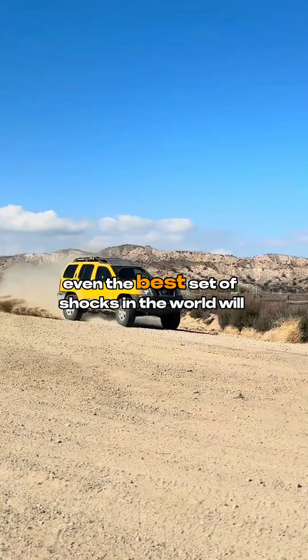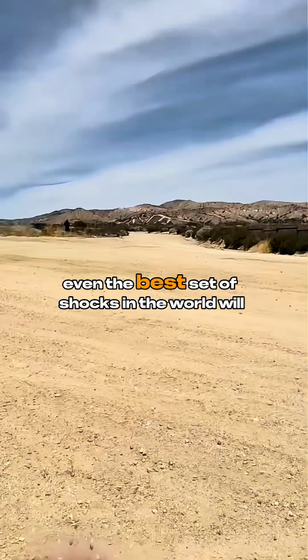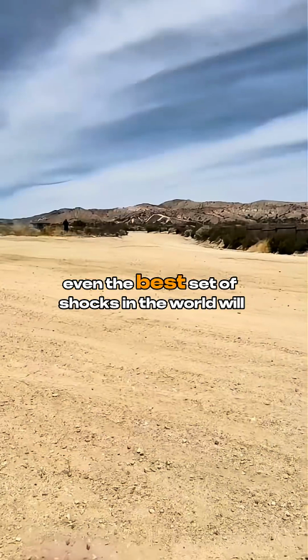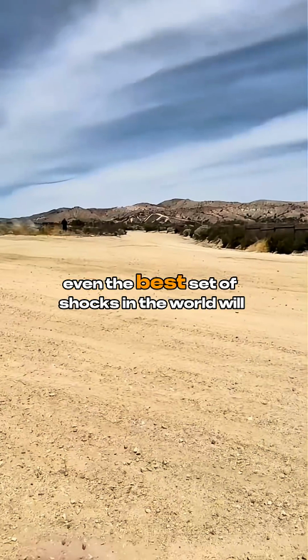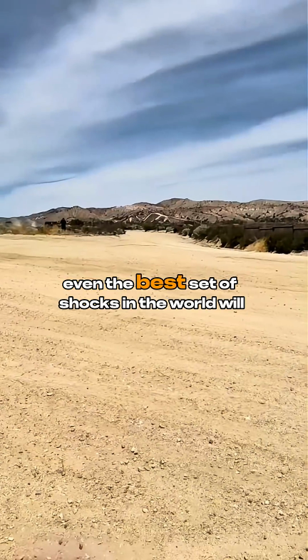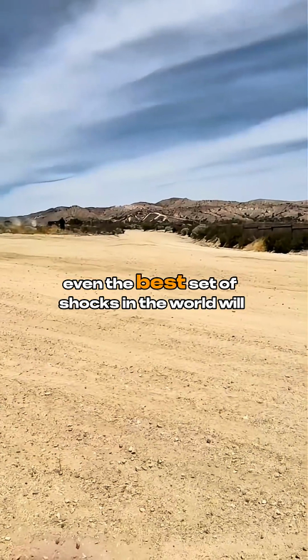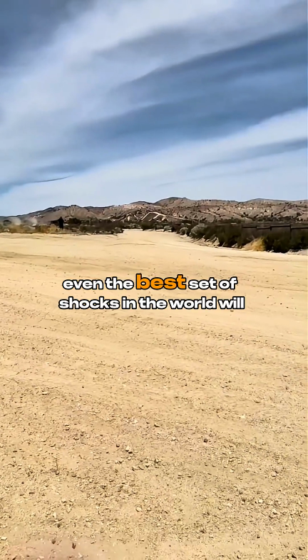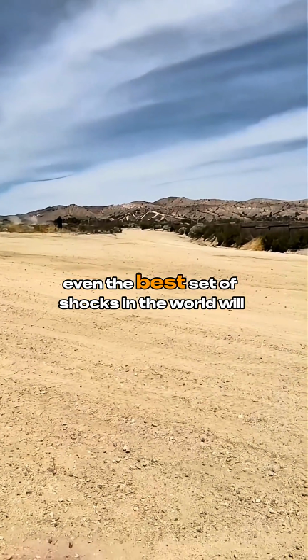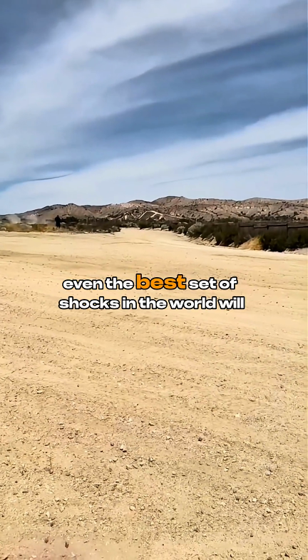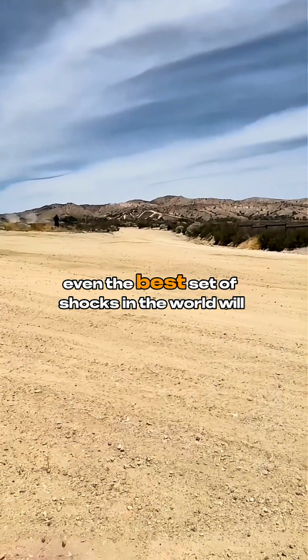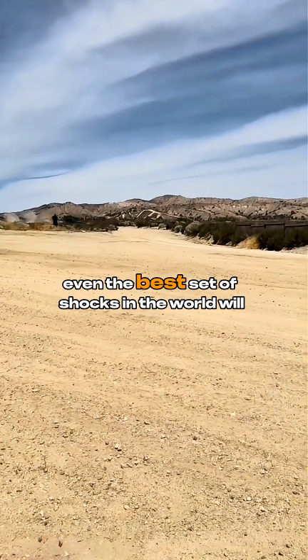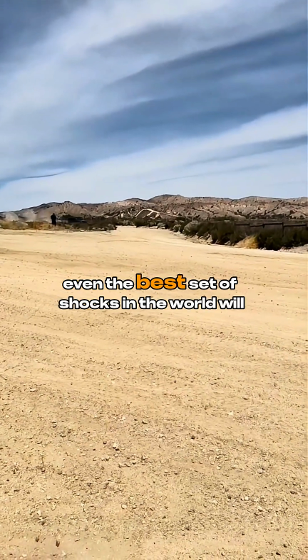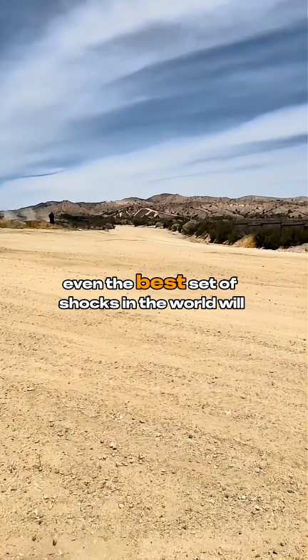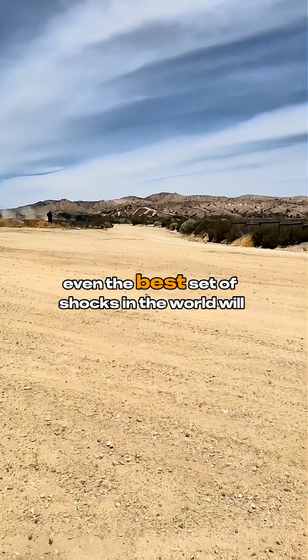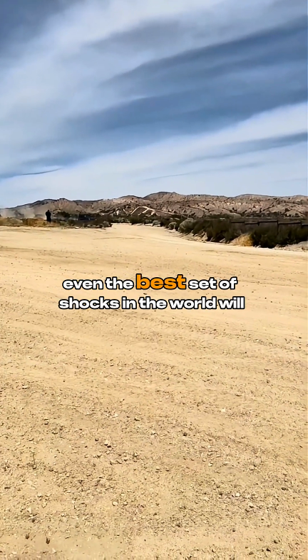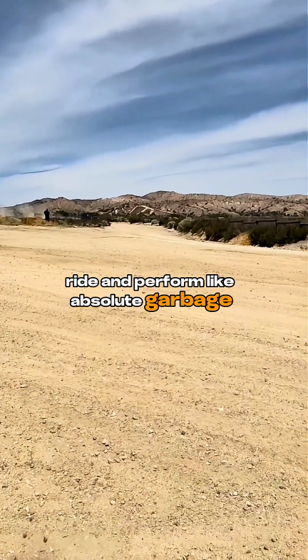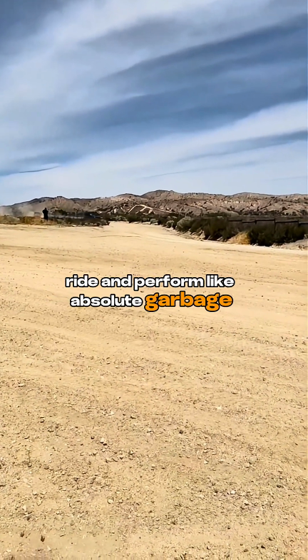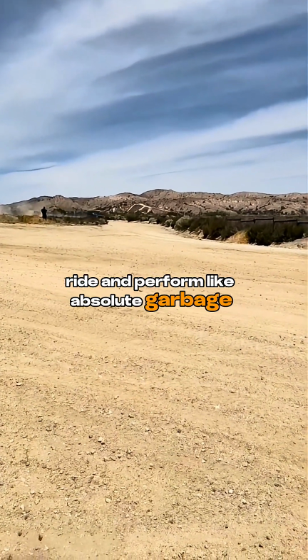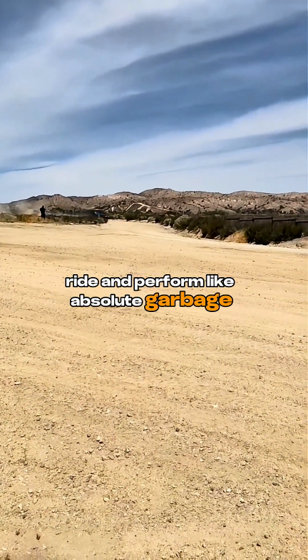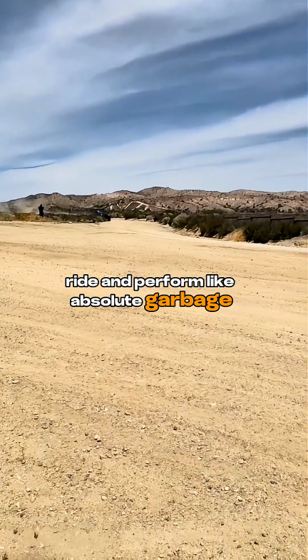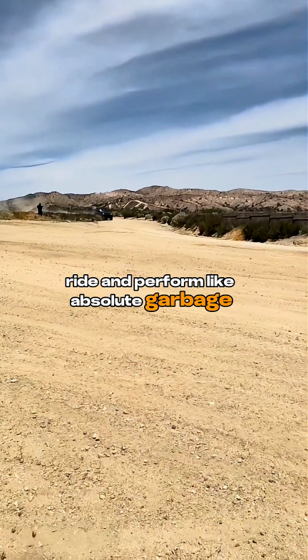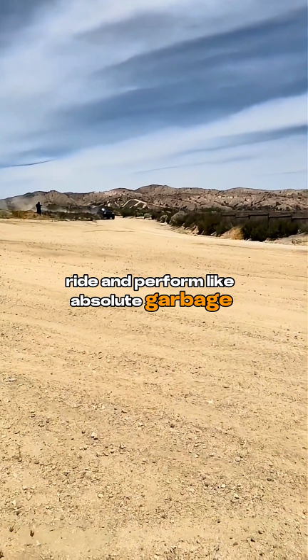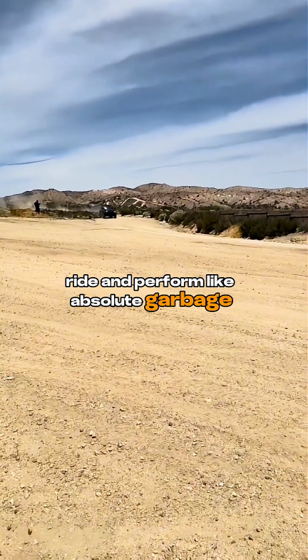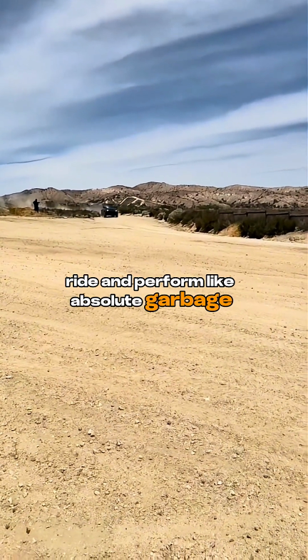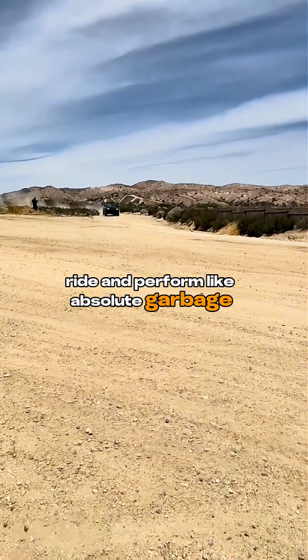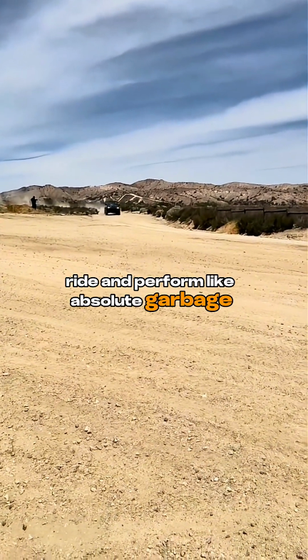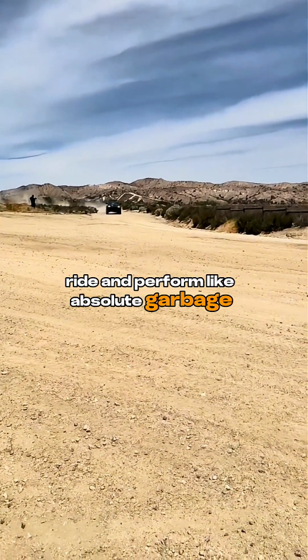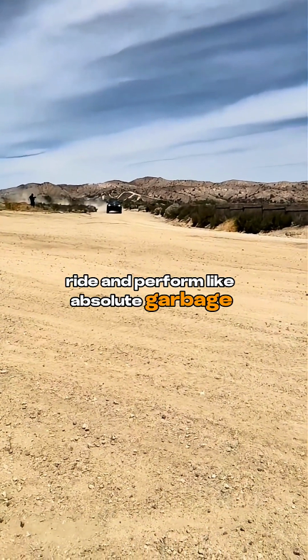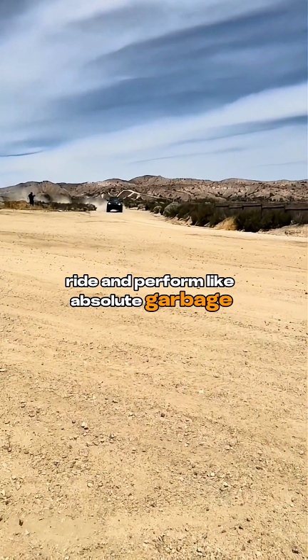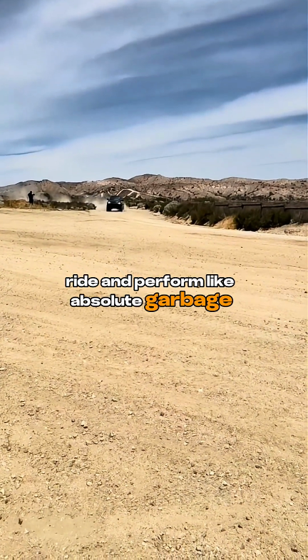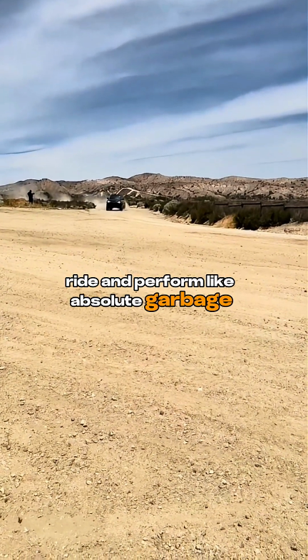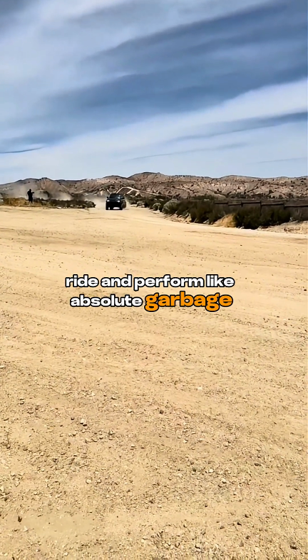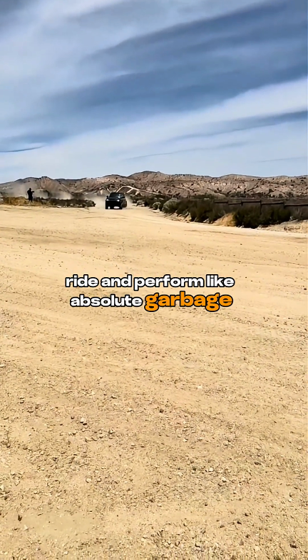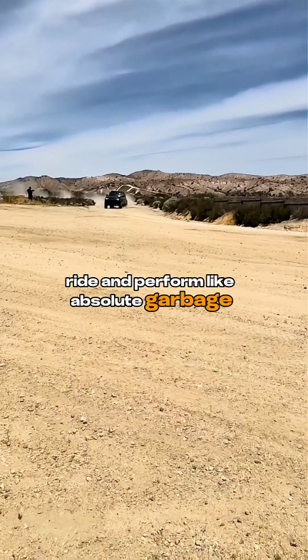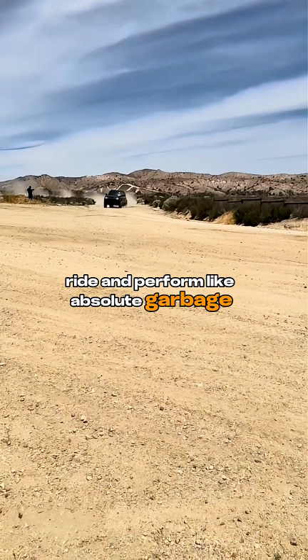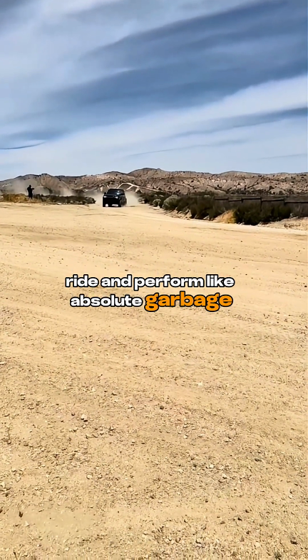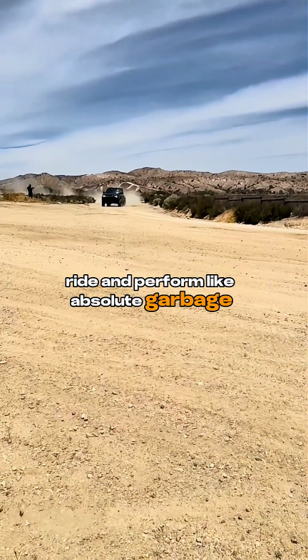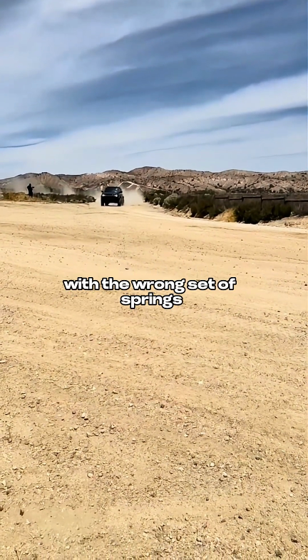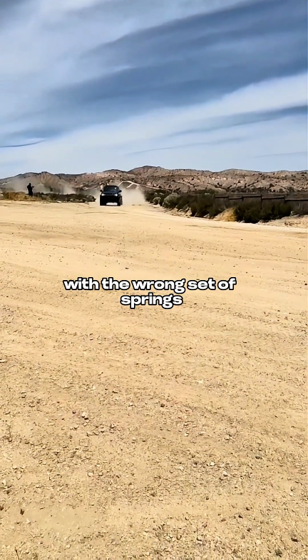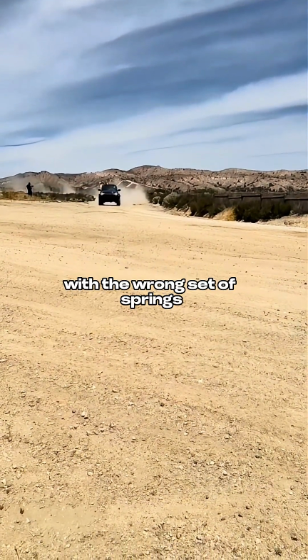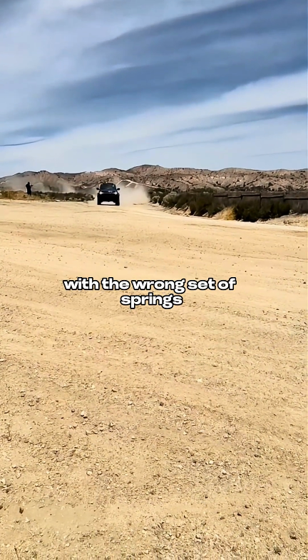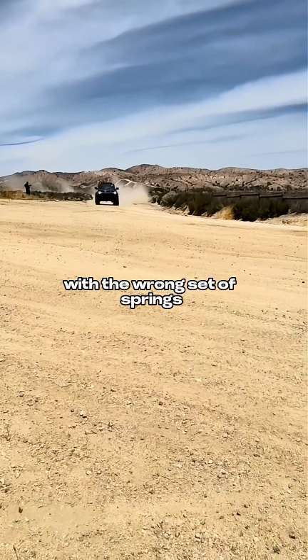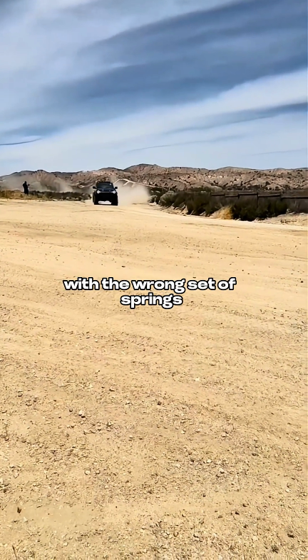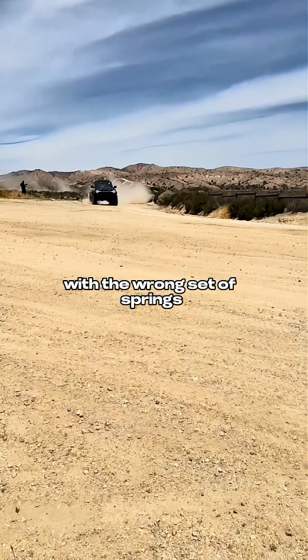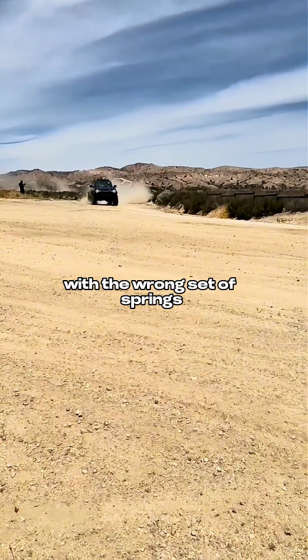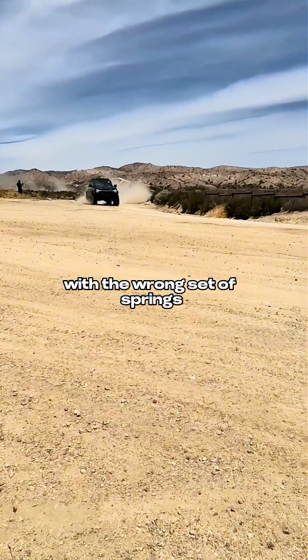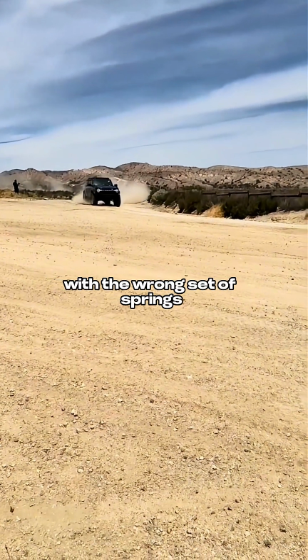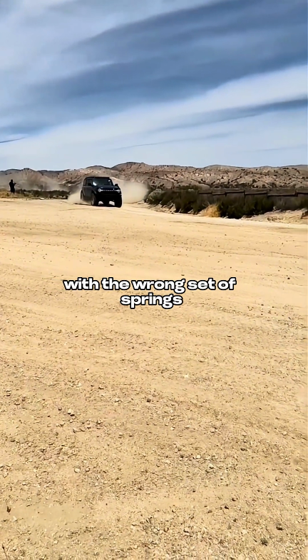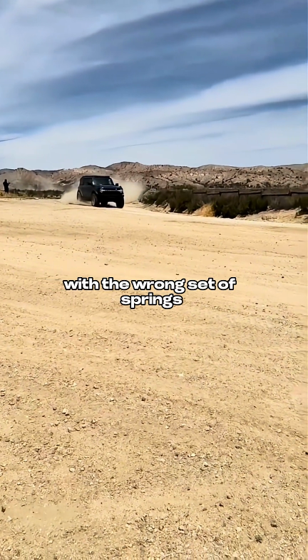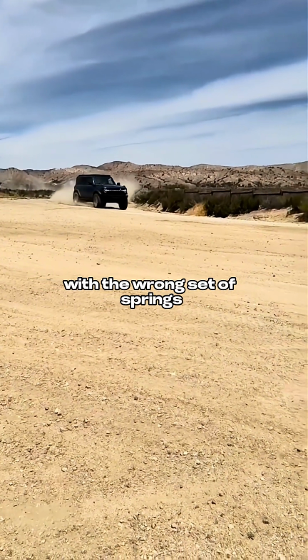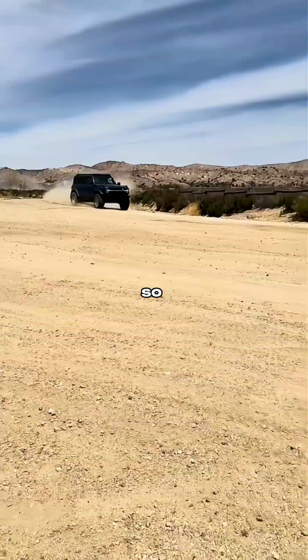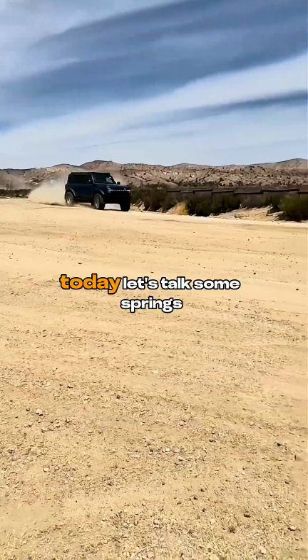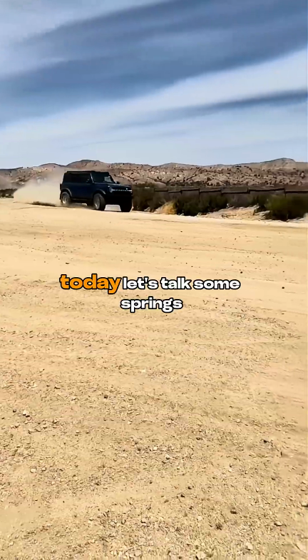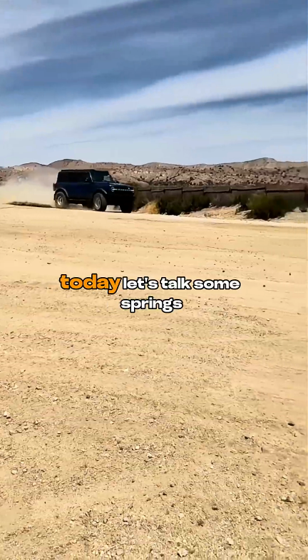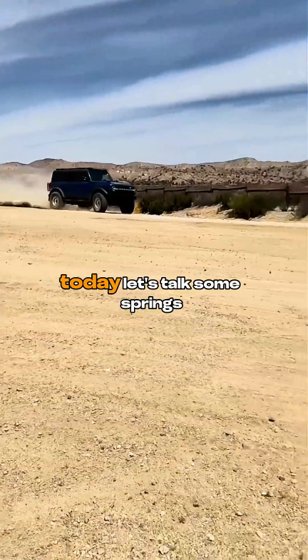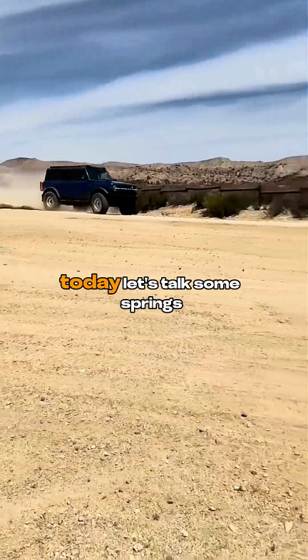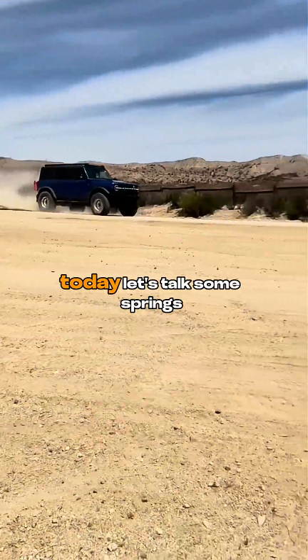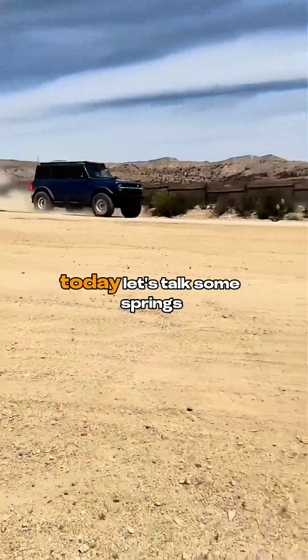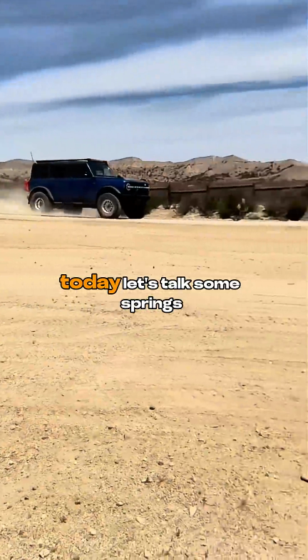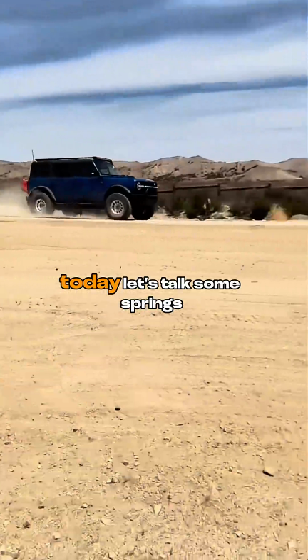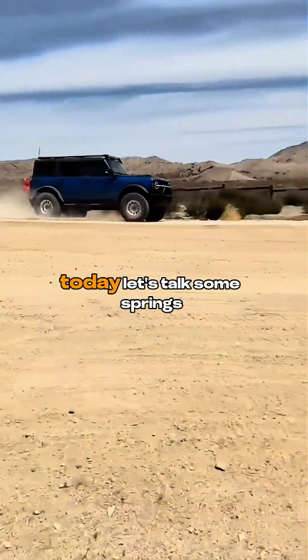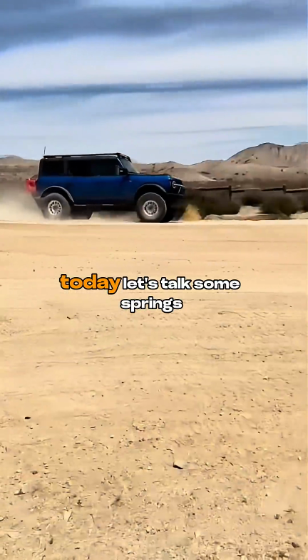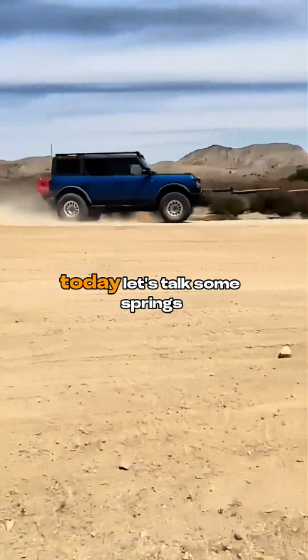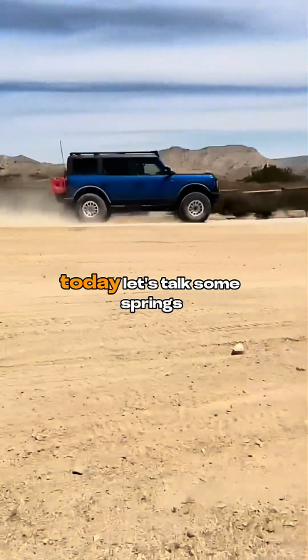Even the best set of shocks in the world will ride and perform like absolute garbage with the wrong set of springs. So today, let's talk some springs.